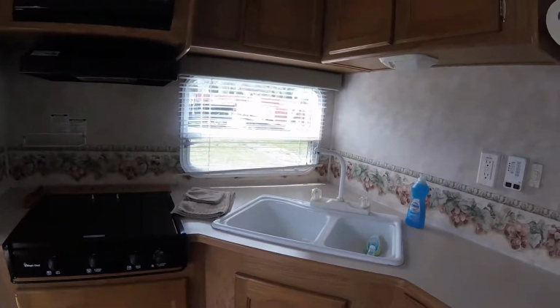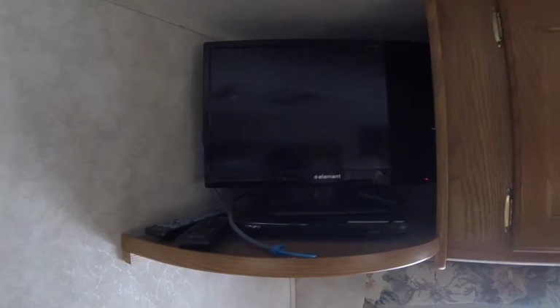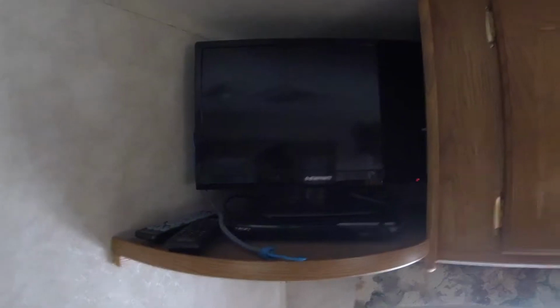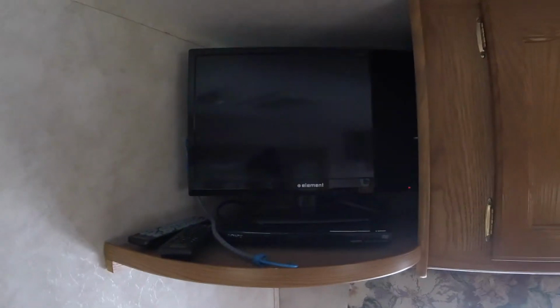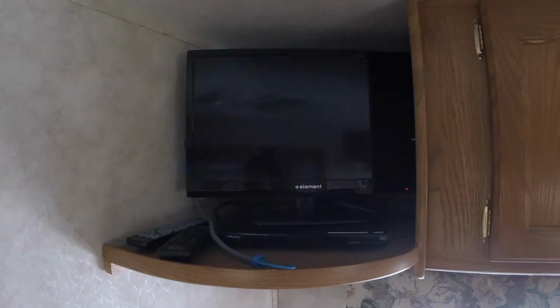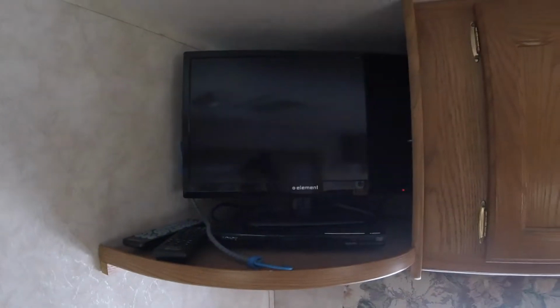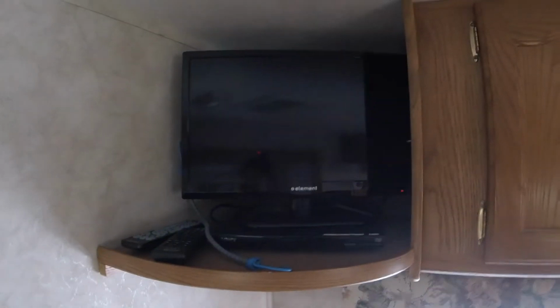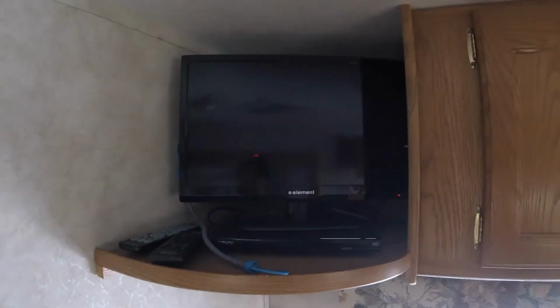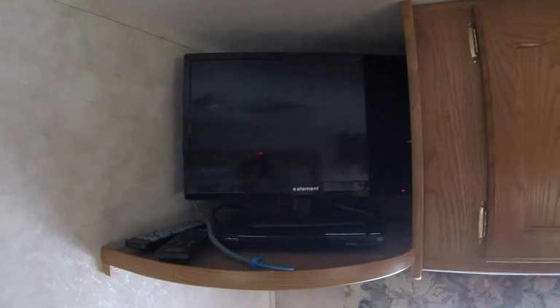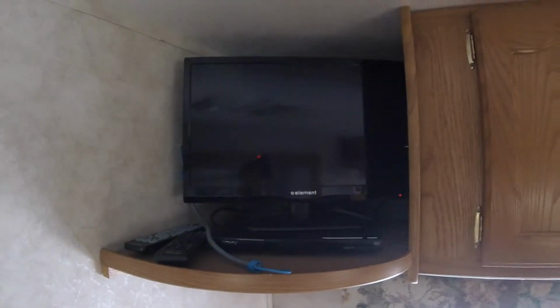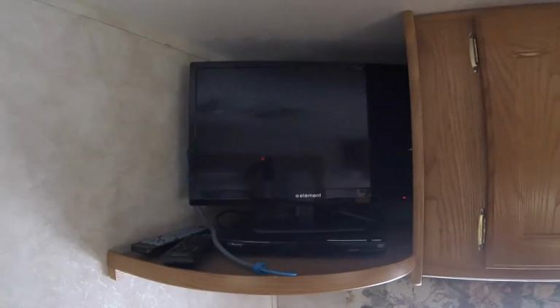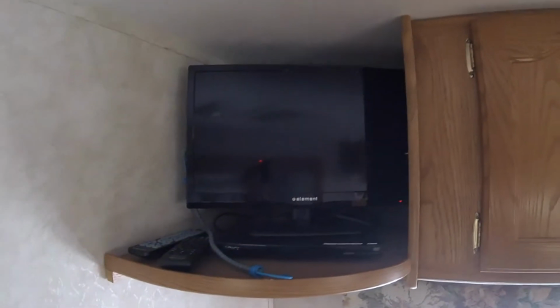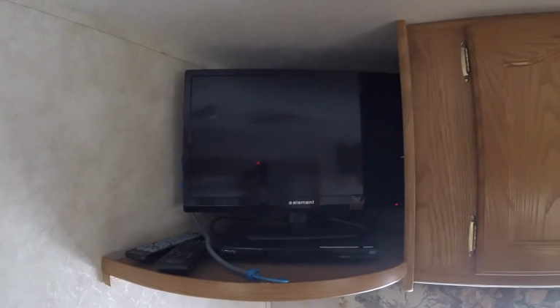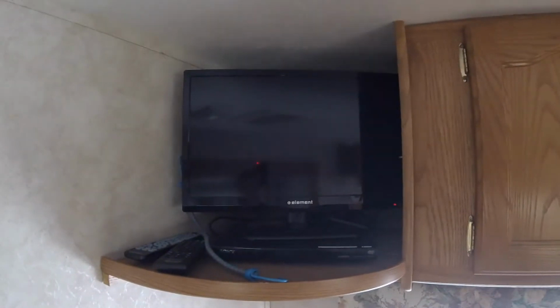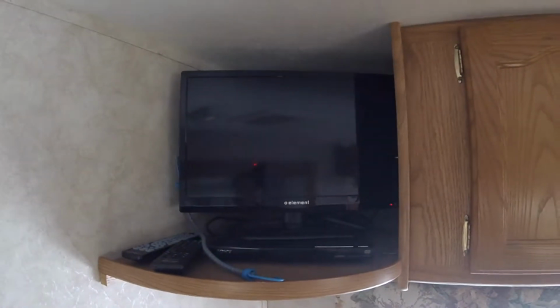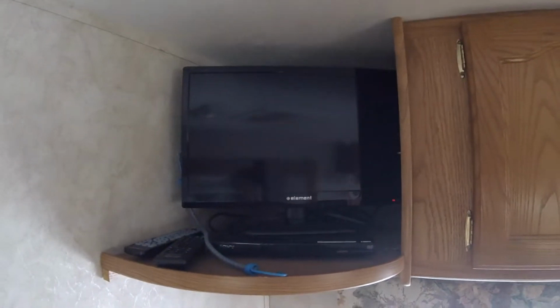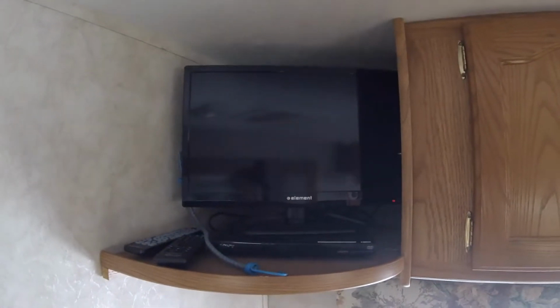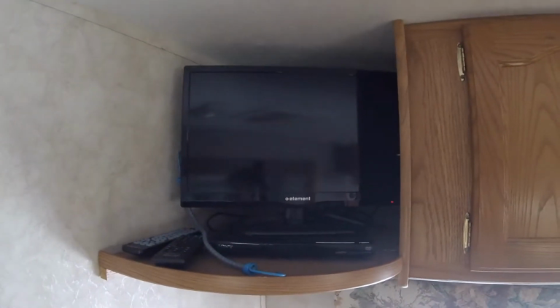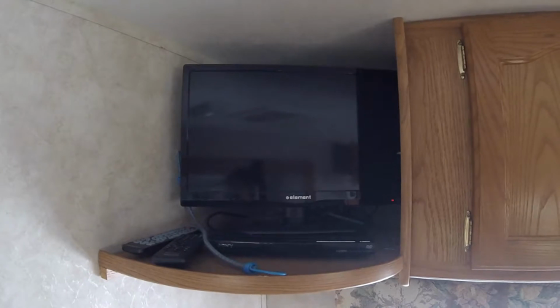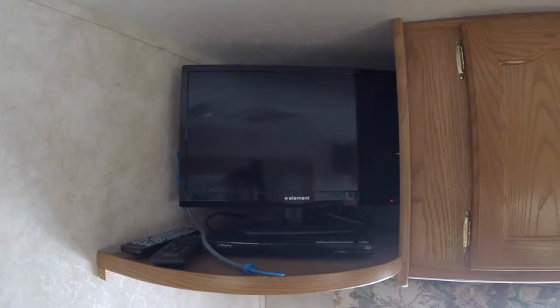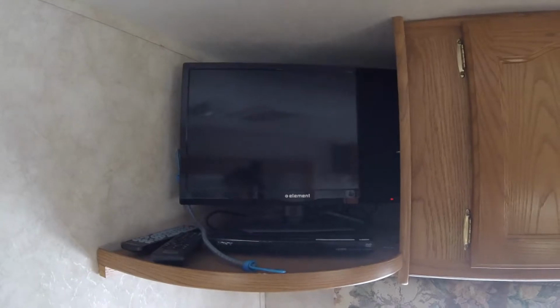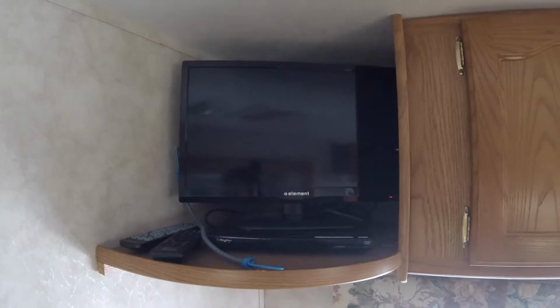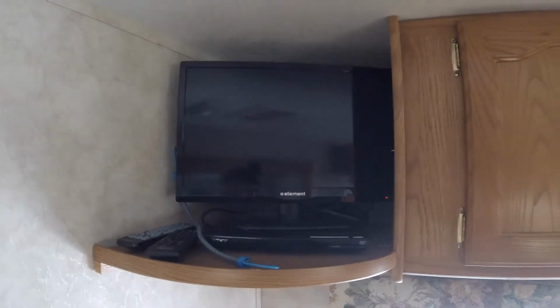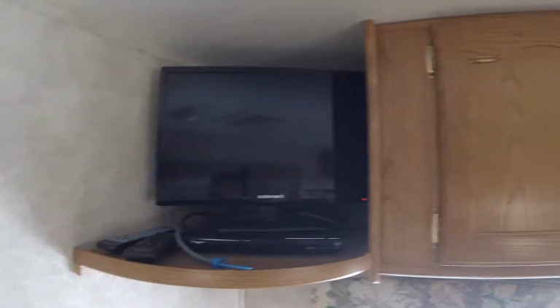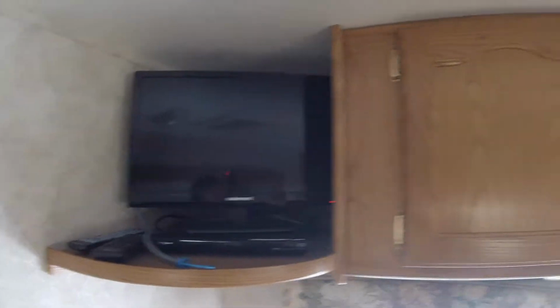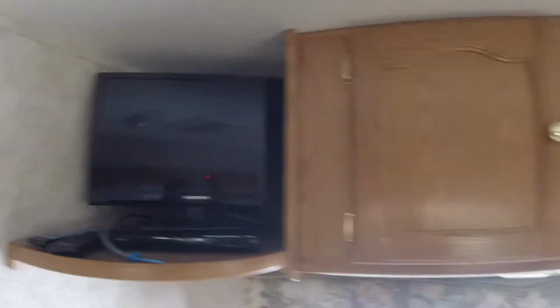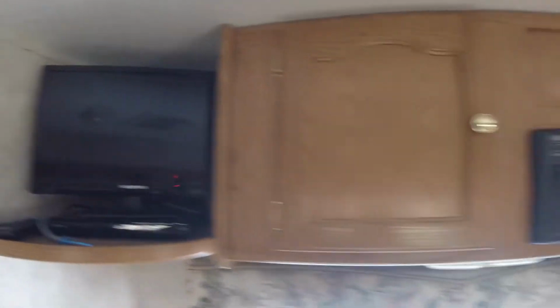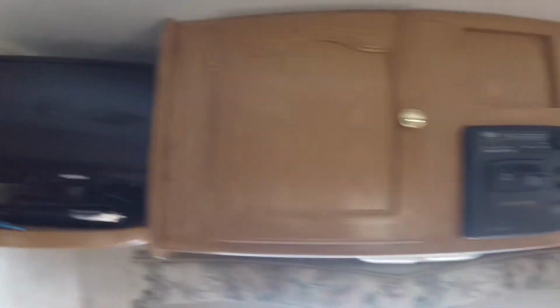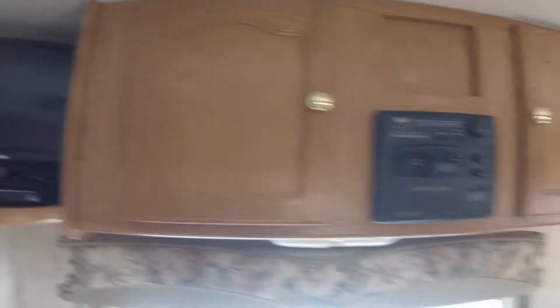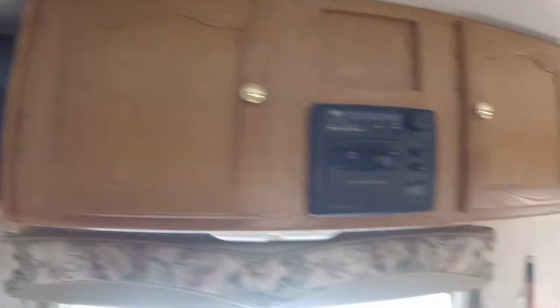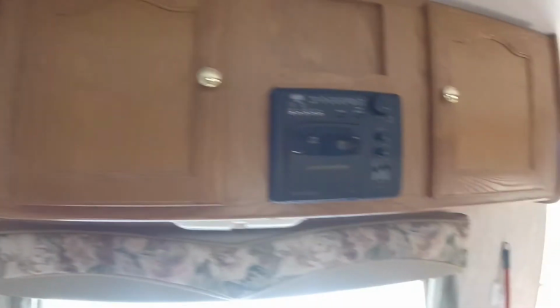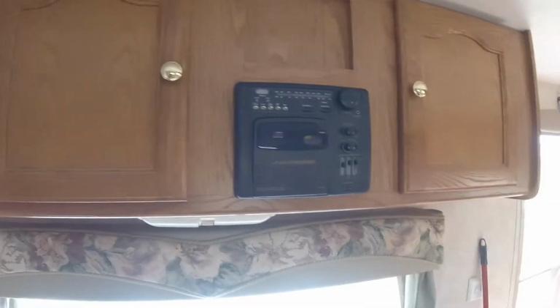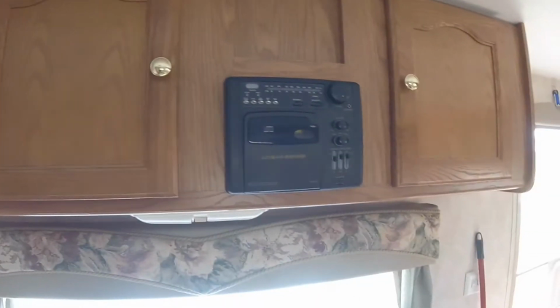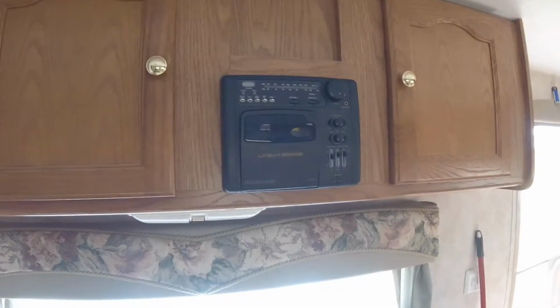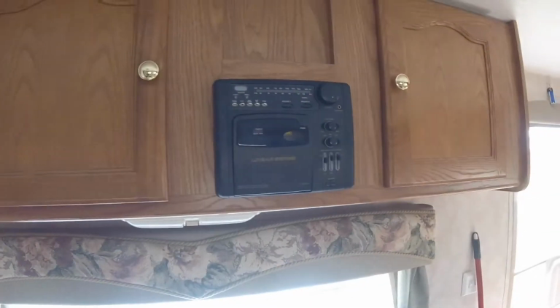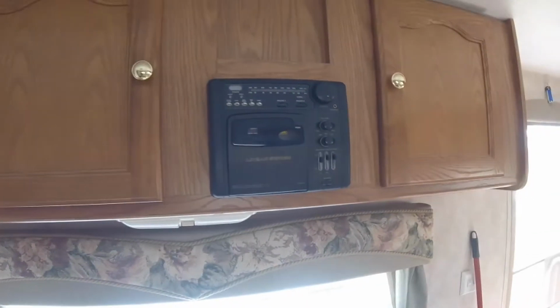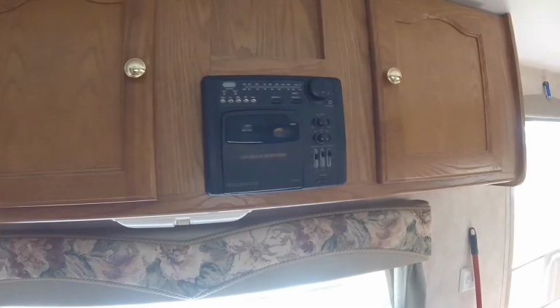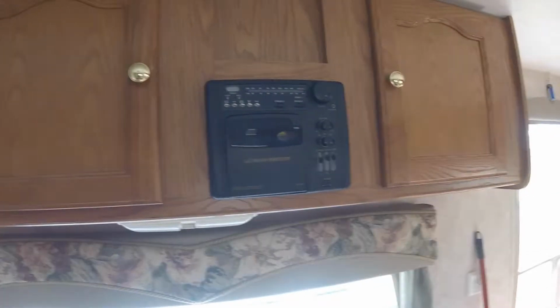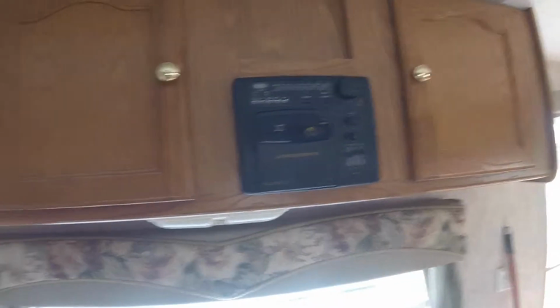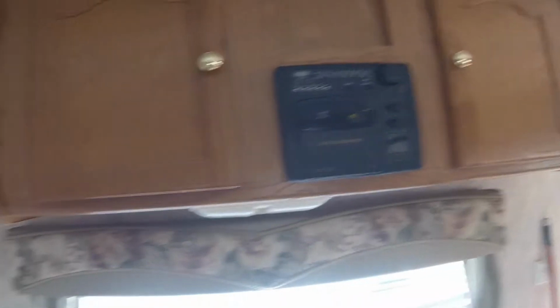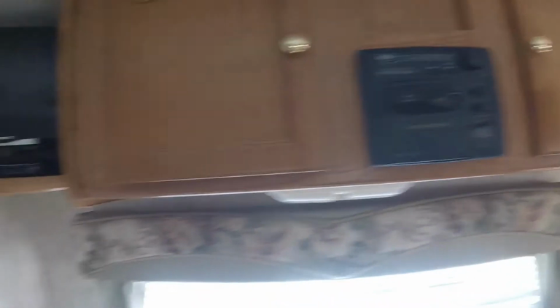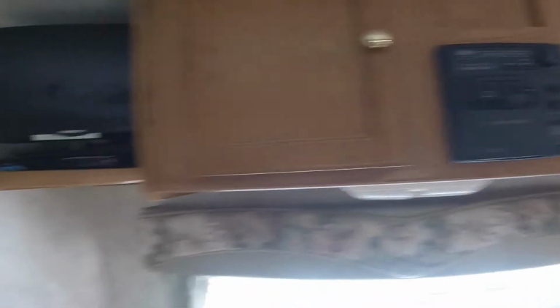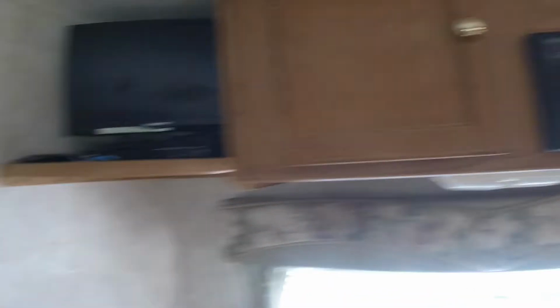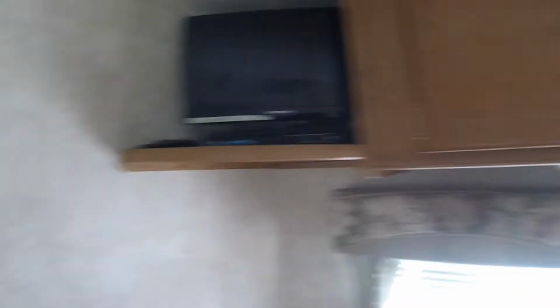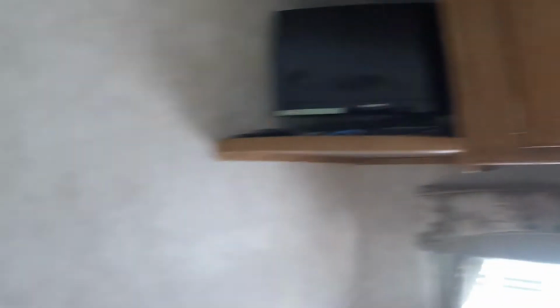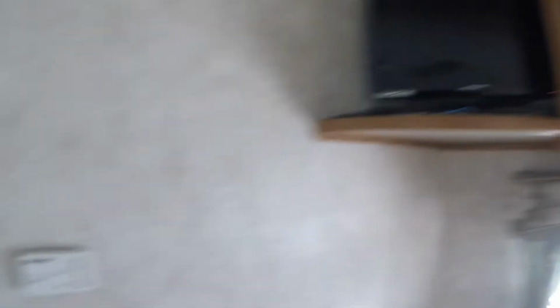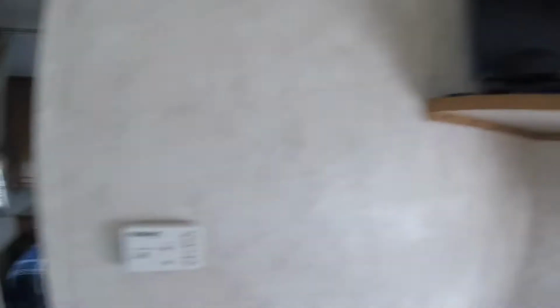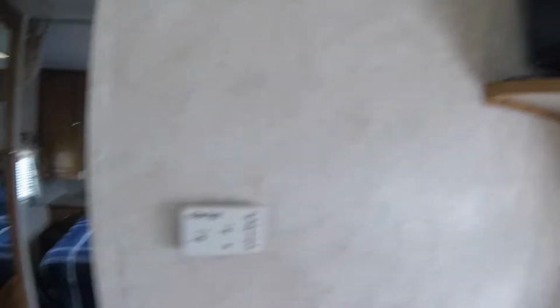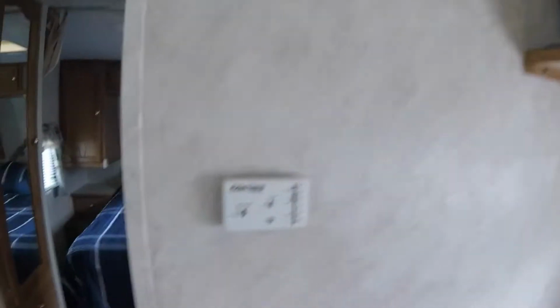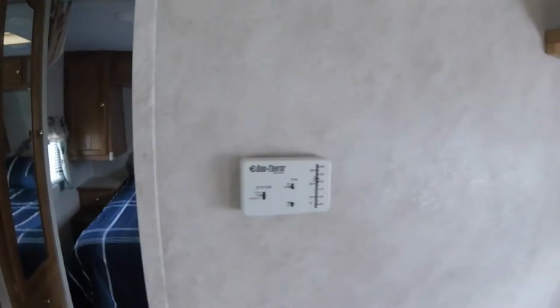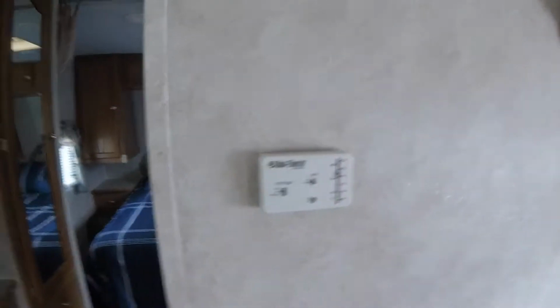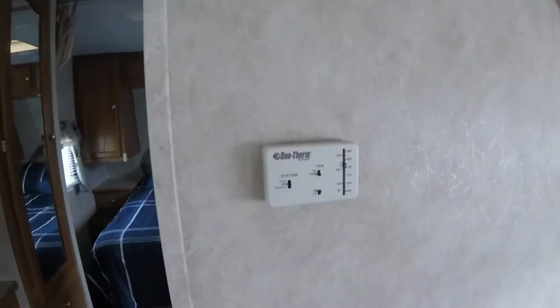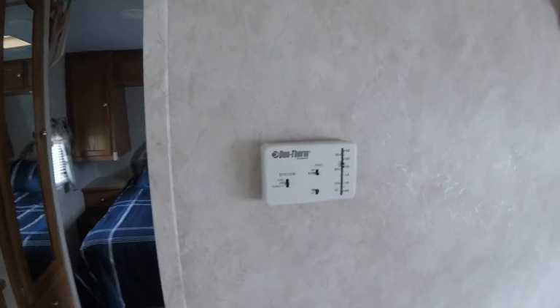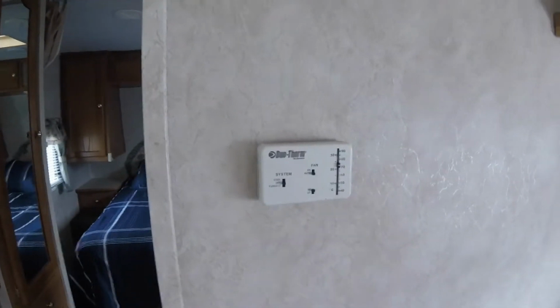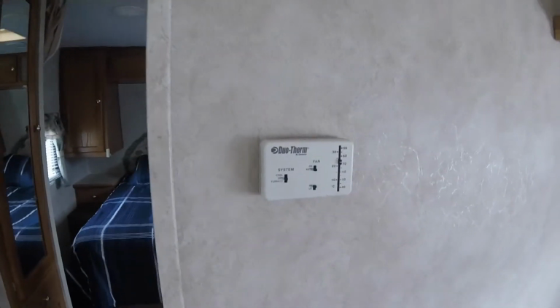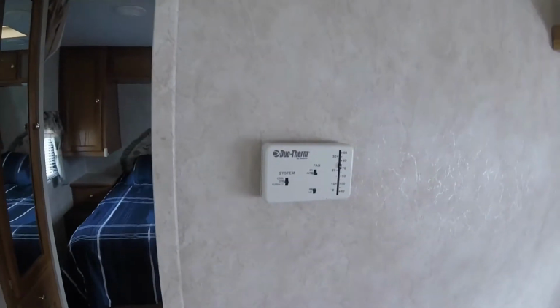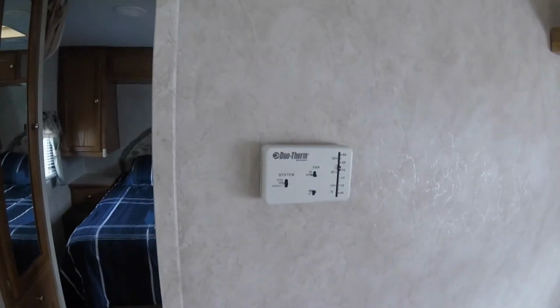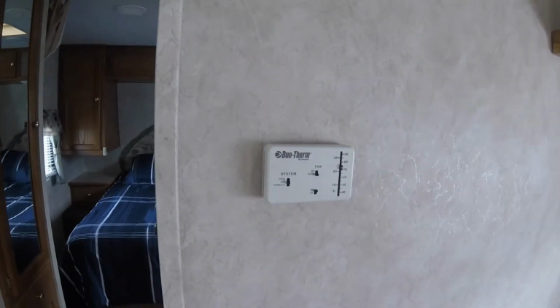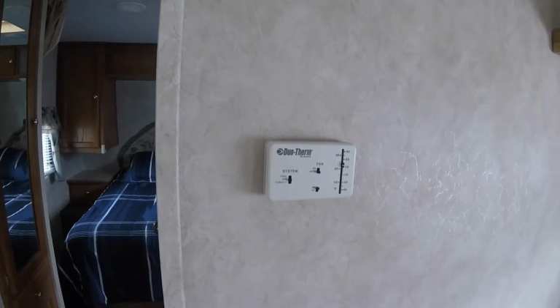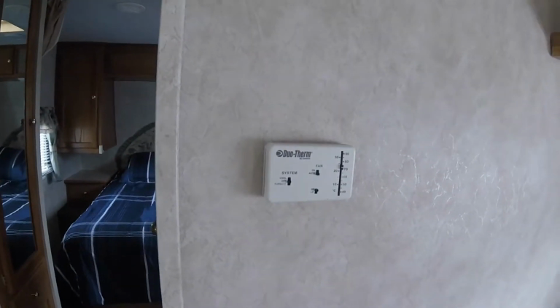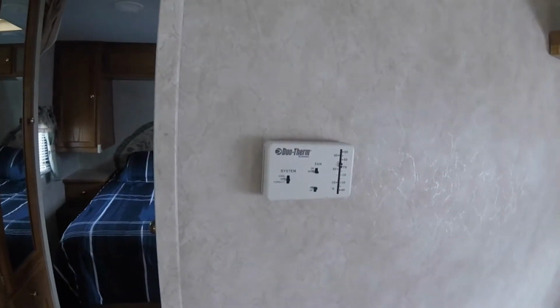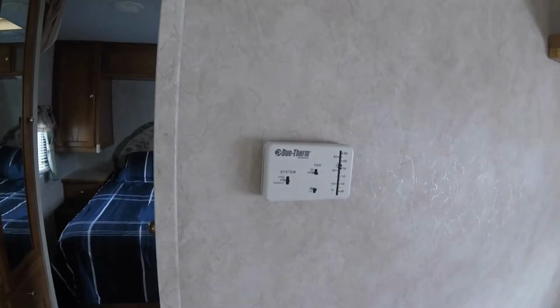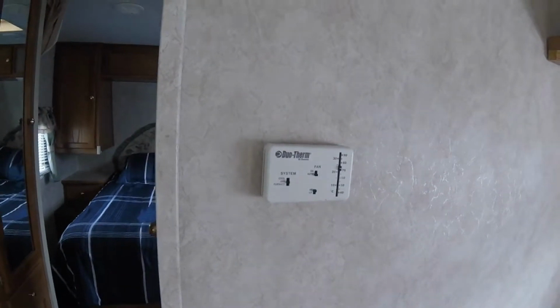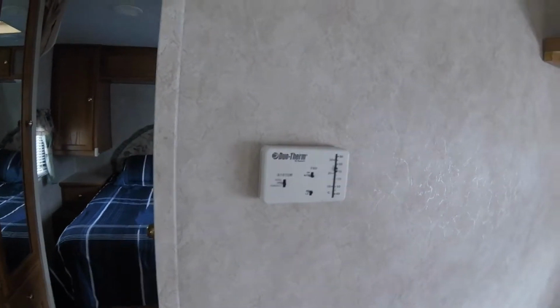There is a TV and DVD player, a radio, and it also has air conditioning and heating.